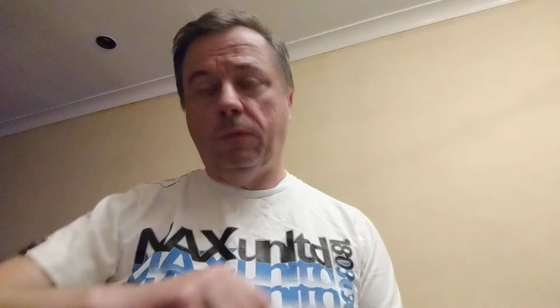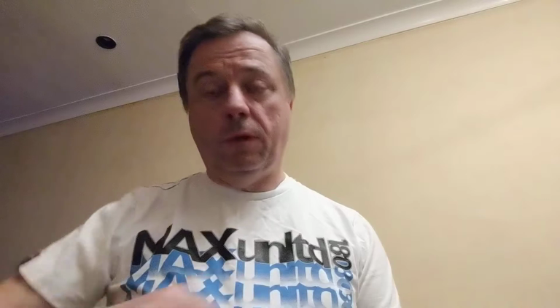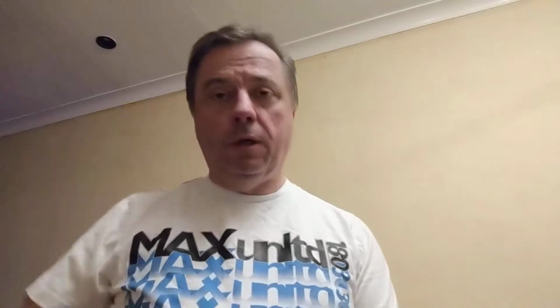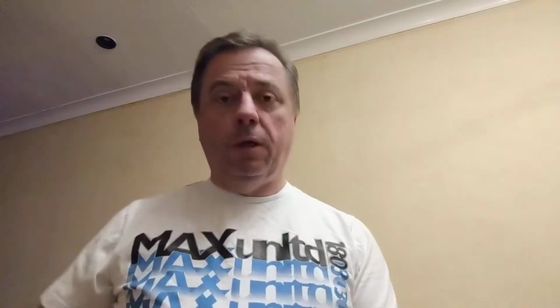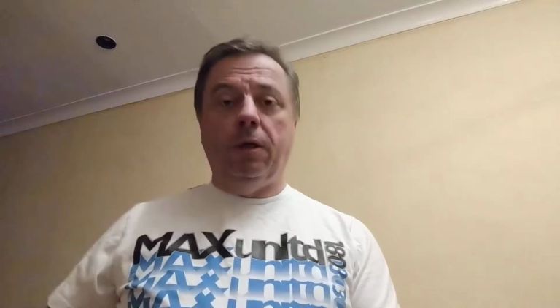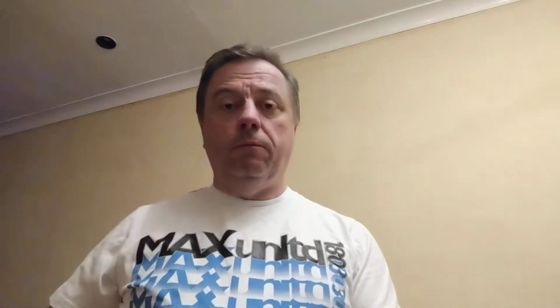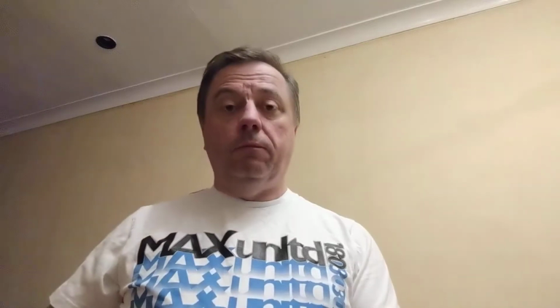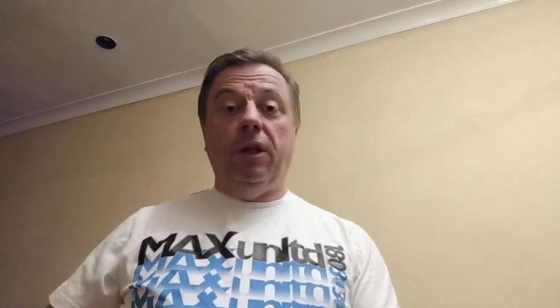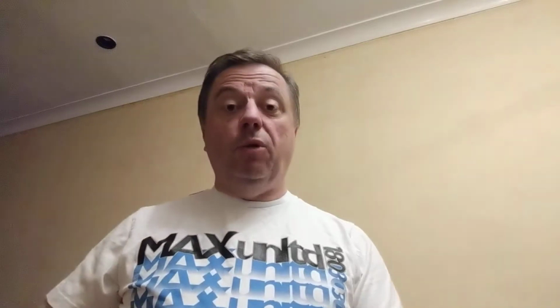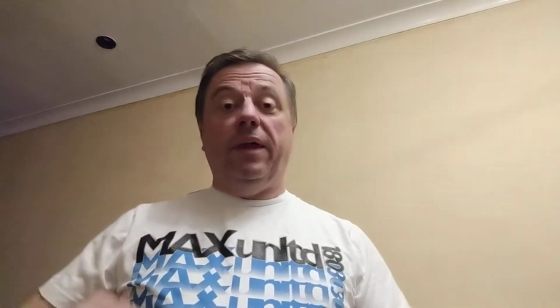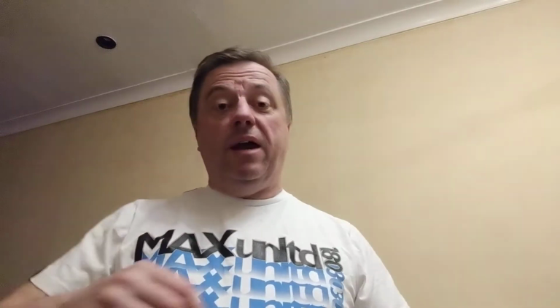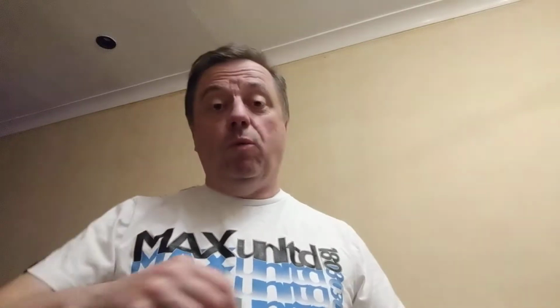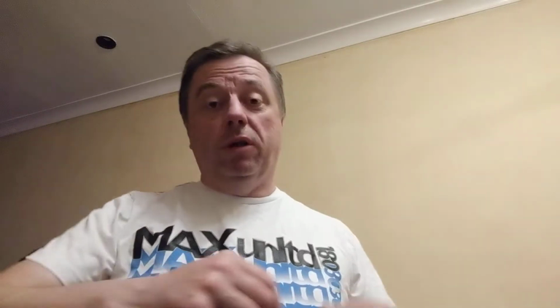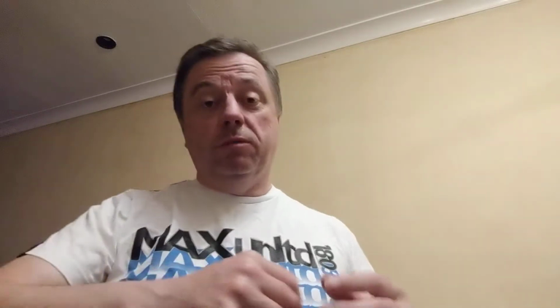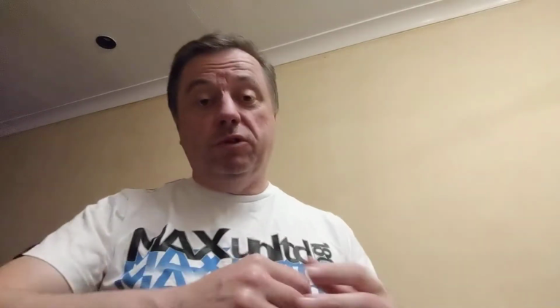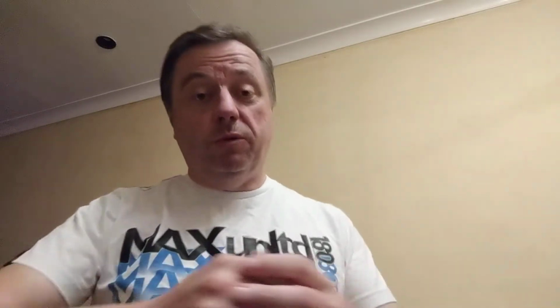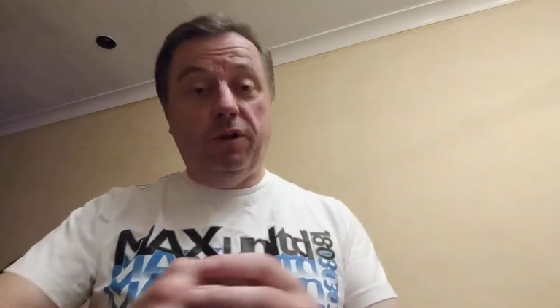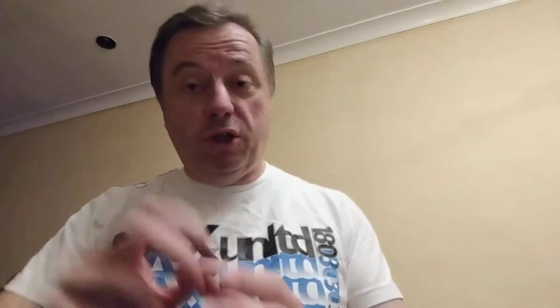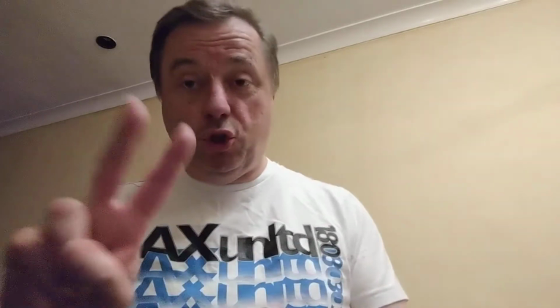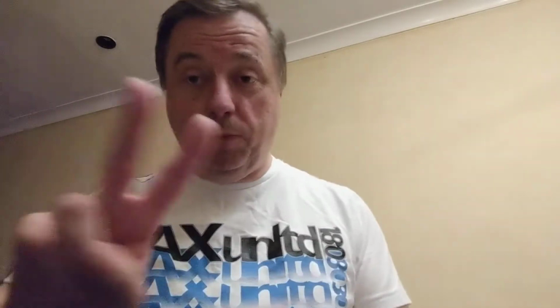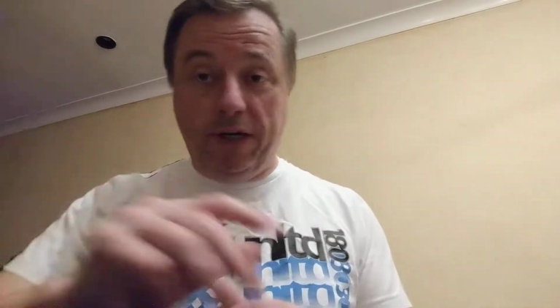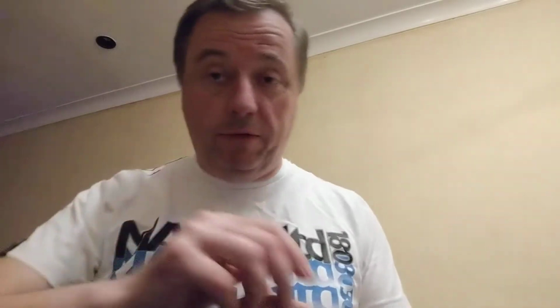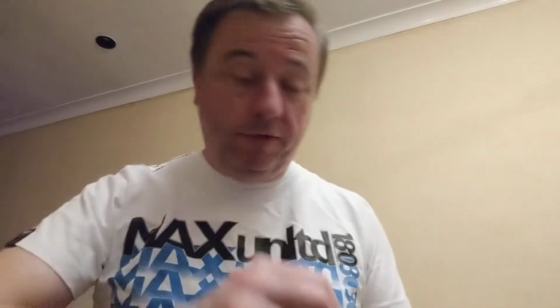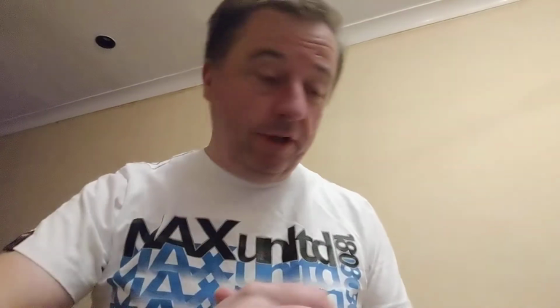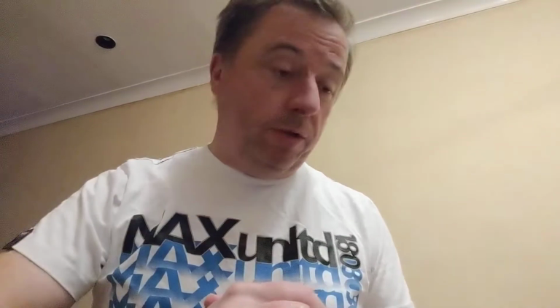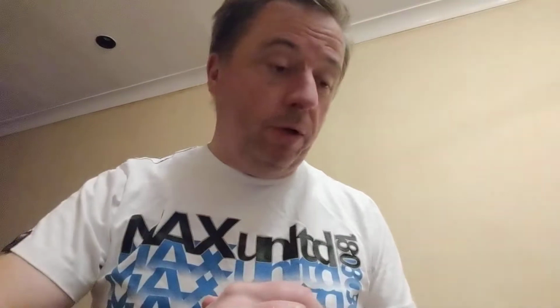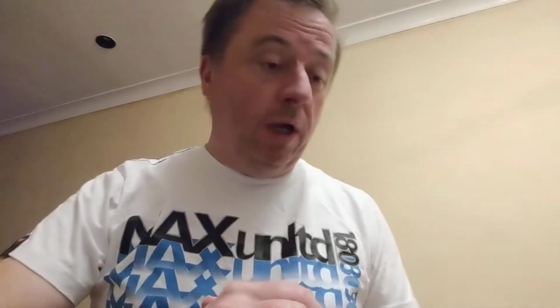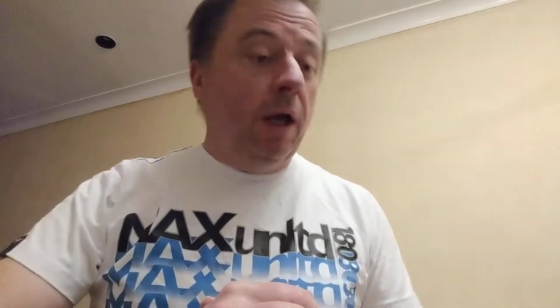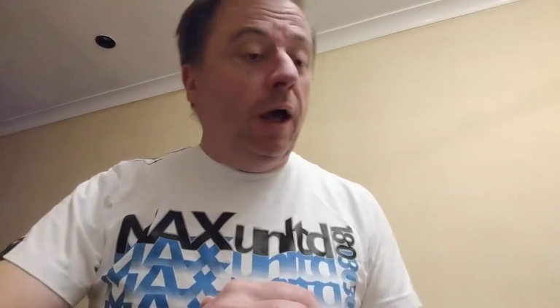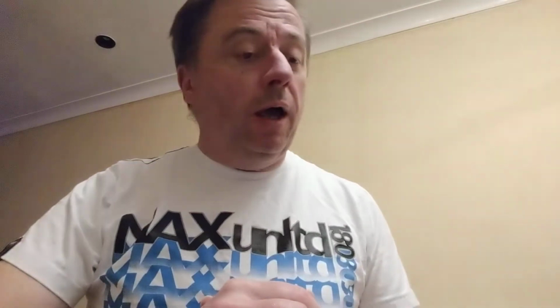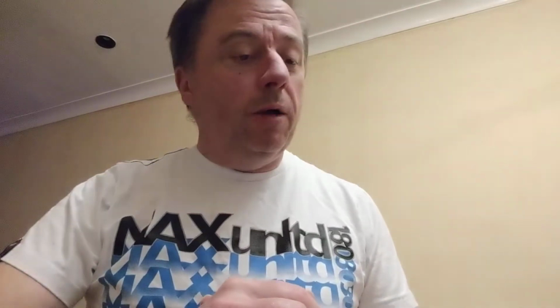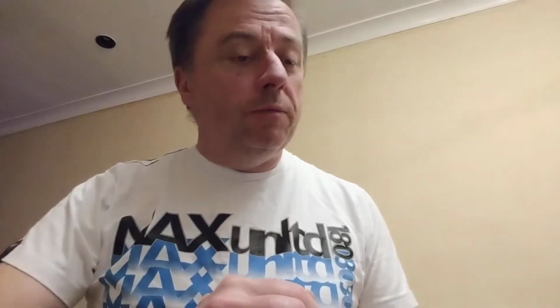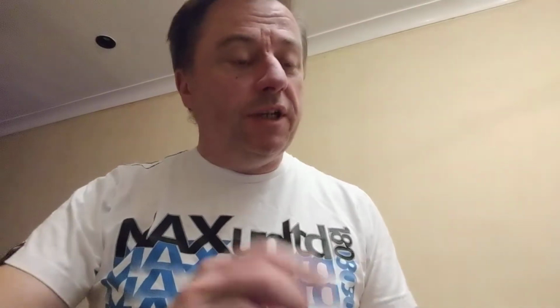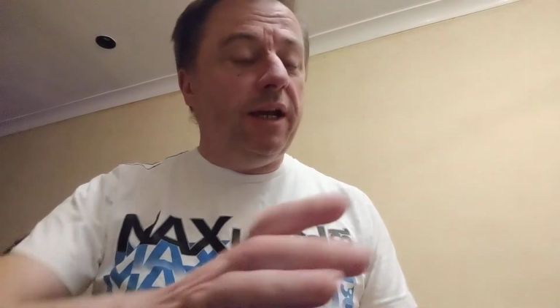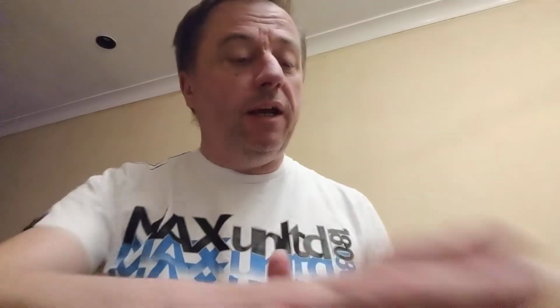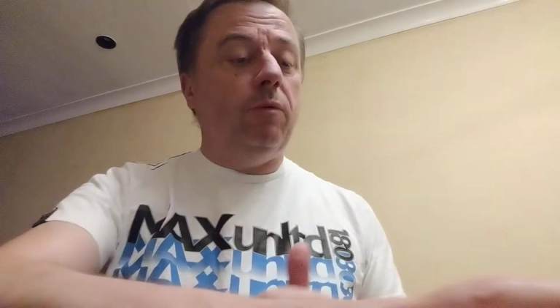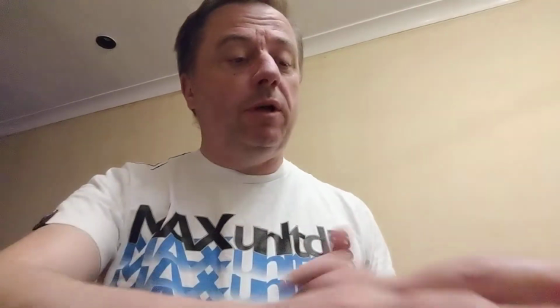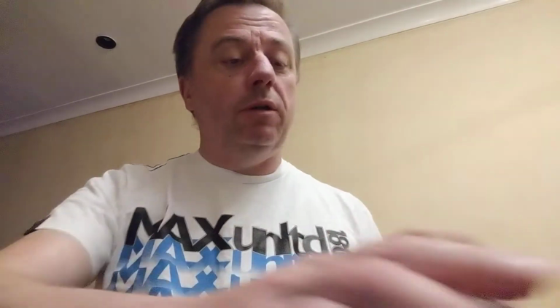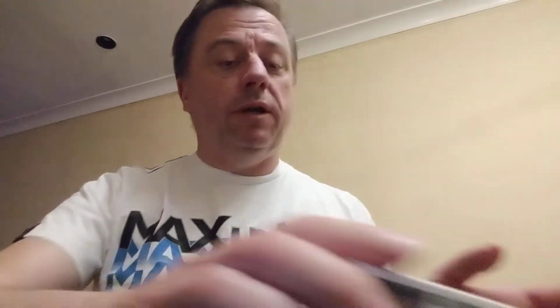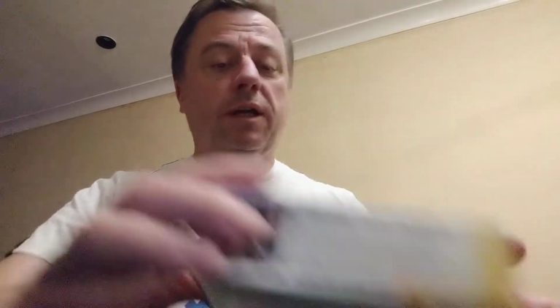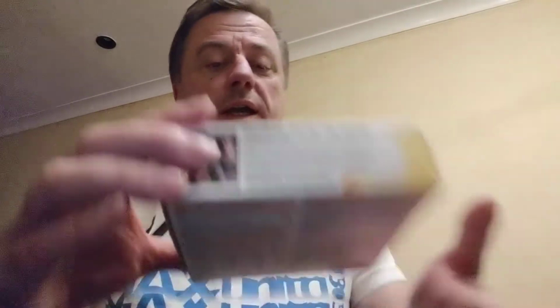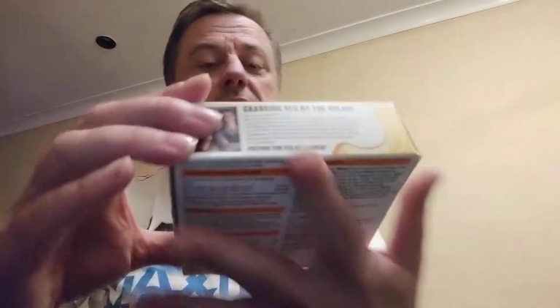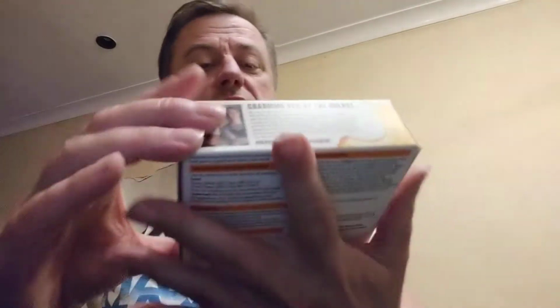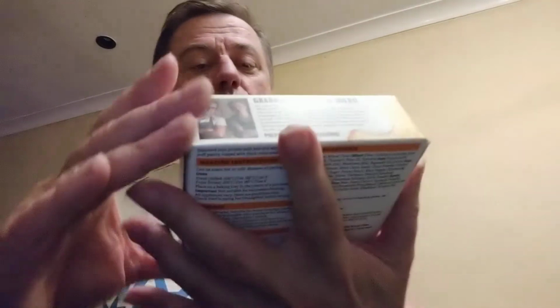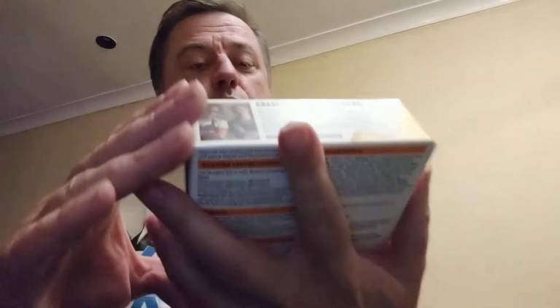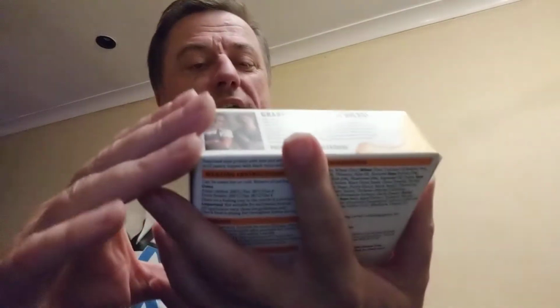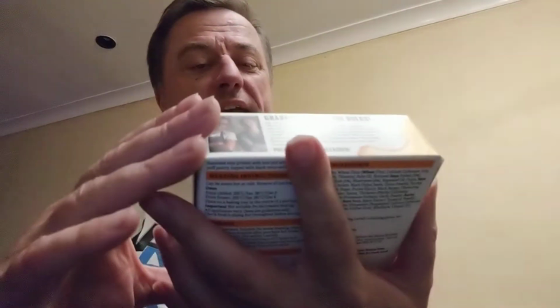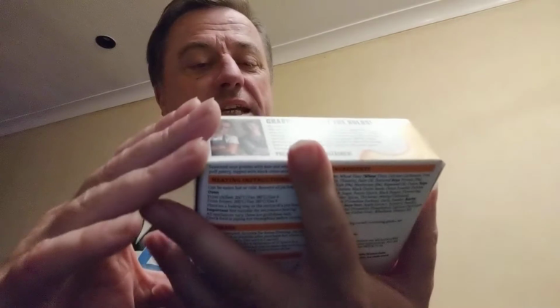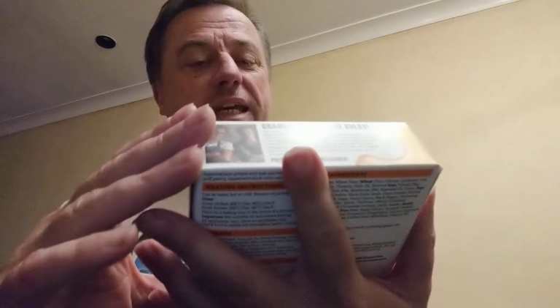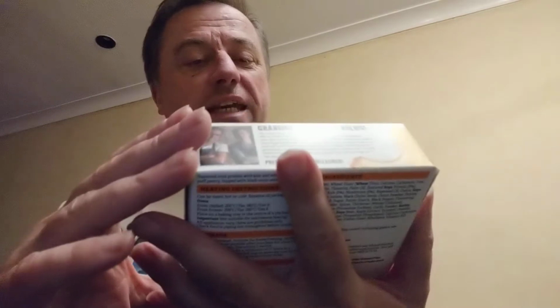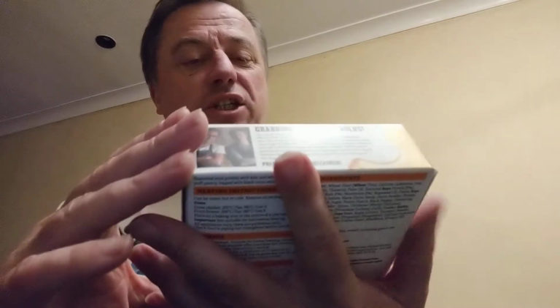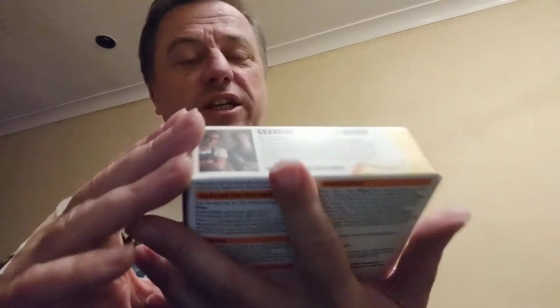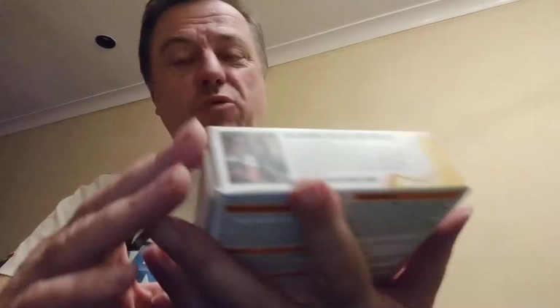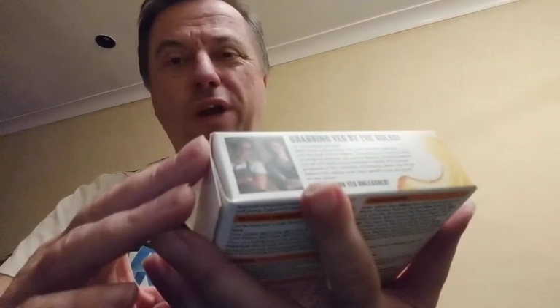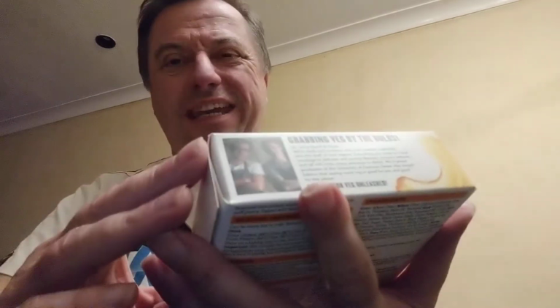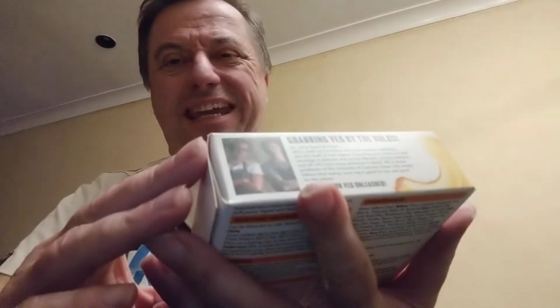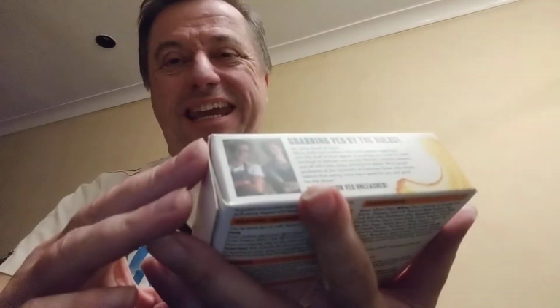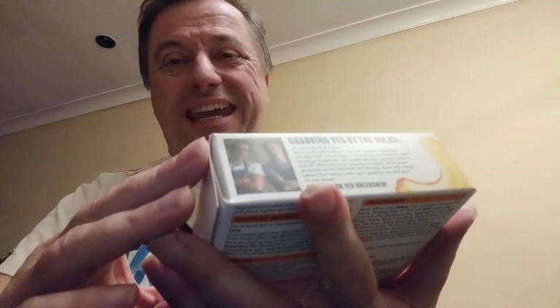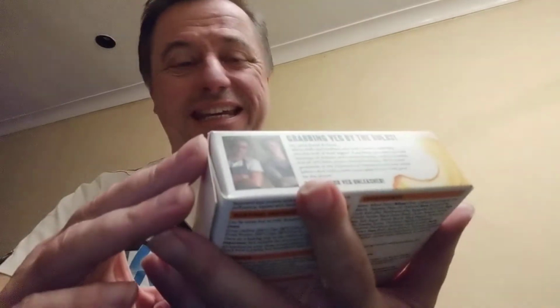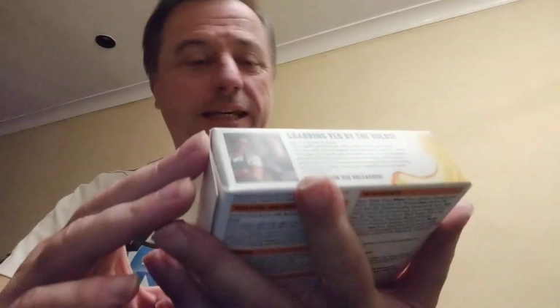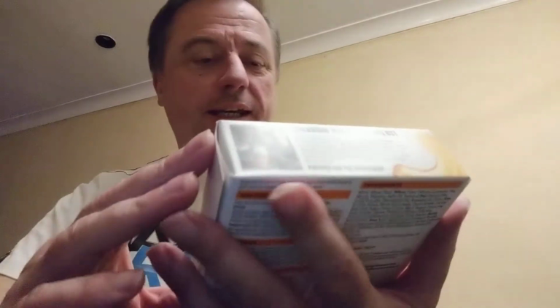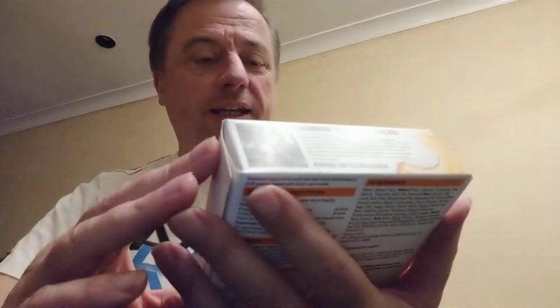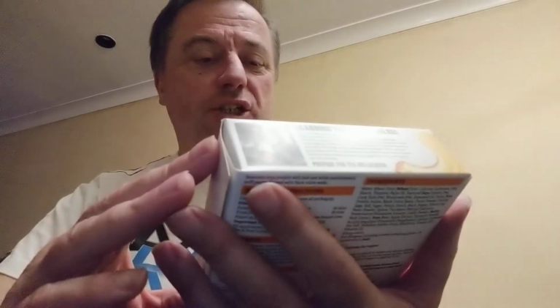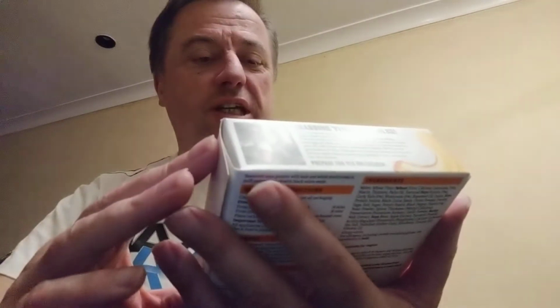Hello there, welcome to another two minute review. Today we are looking at Wicked Kitchen. Wicked Kitchen.